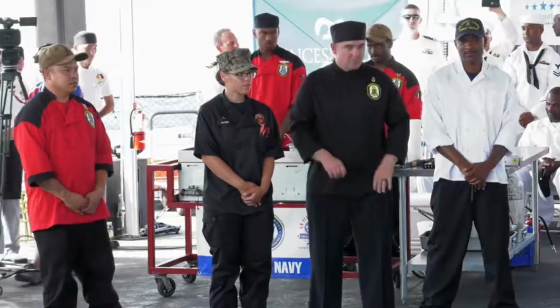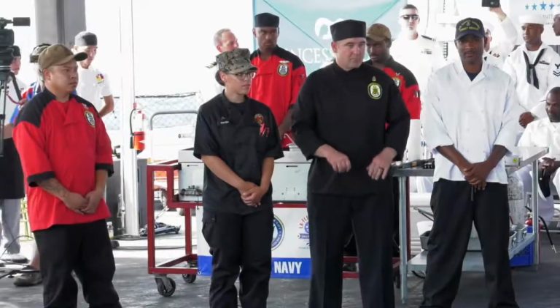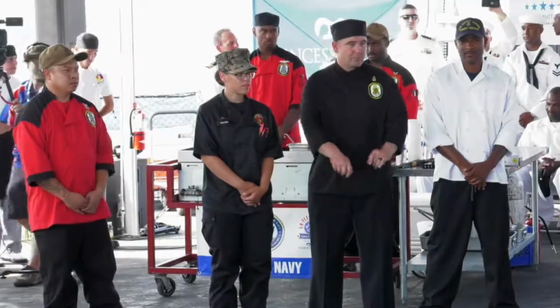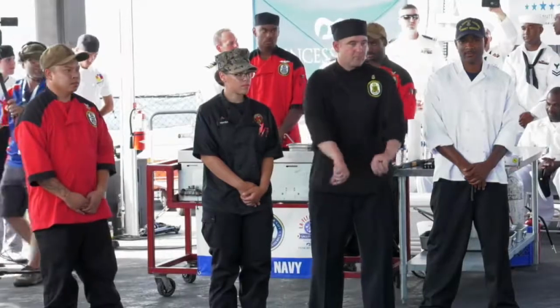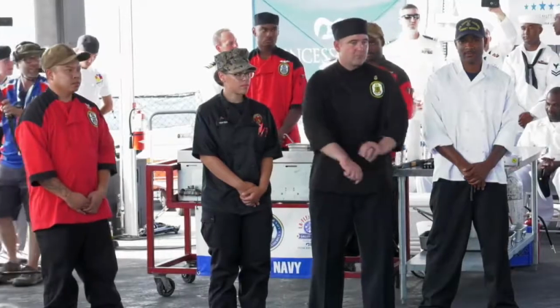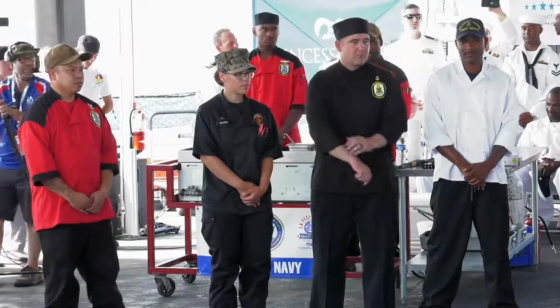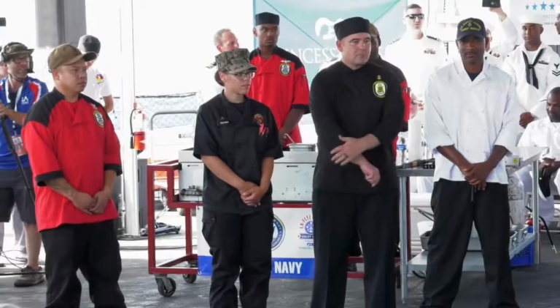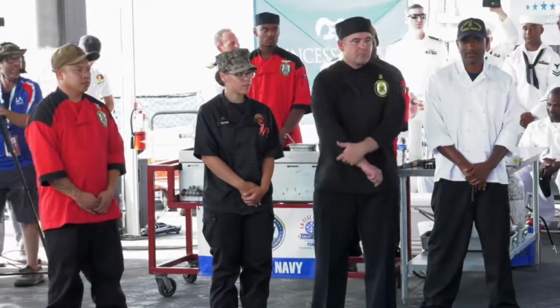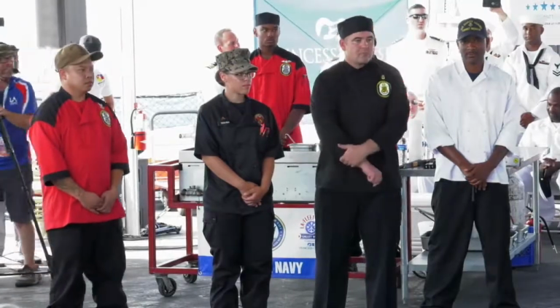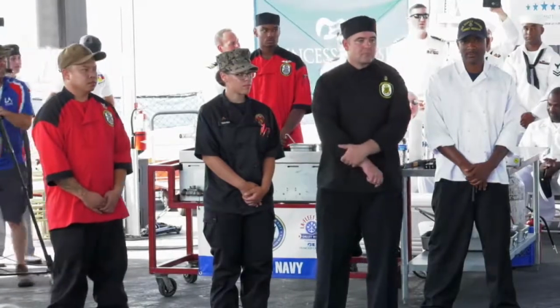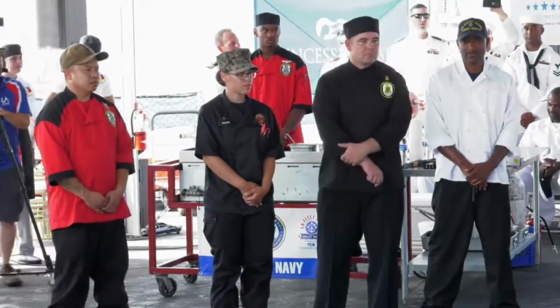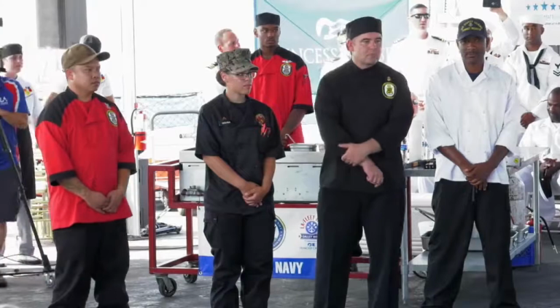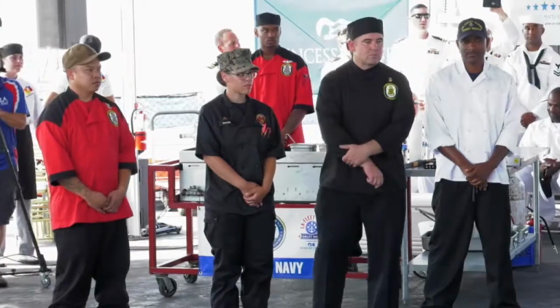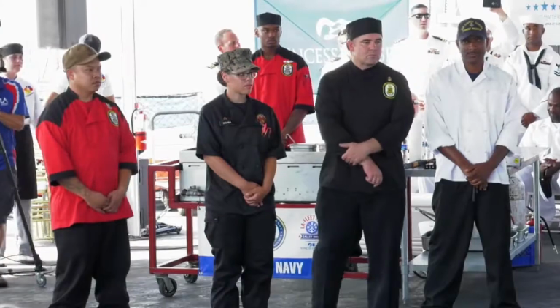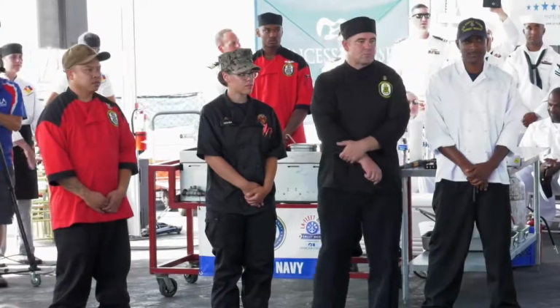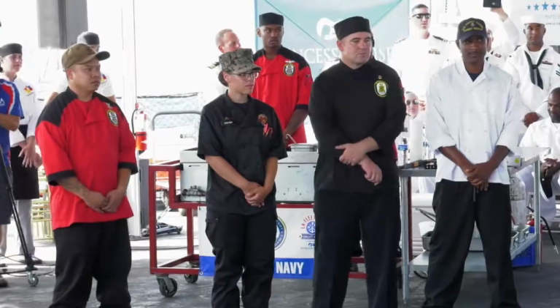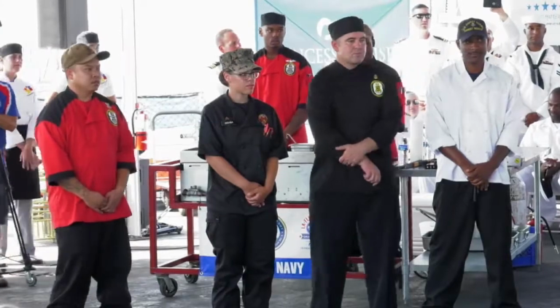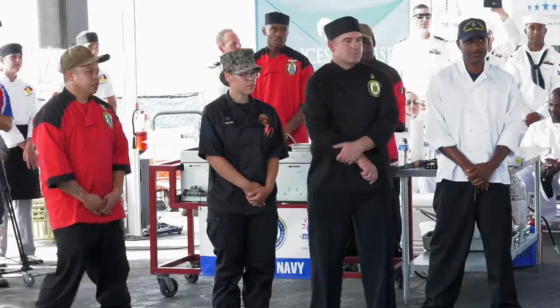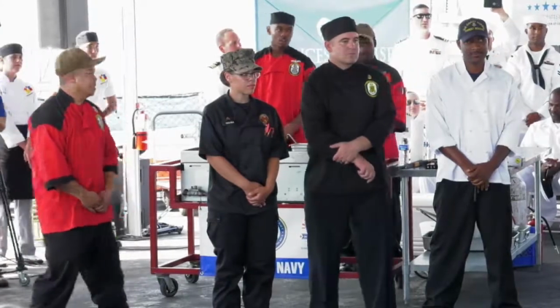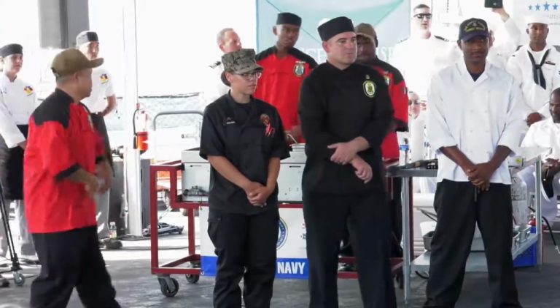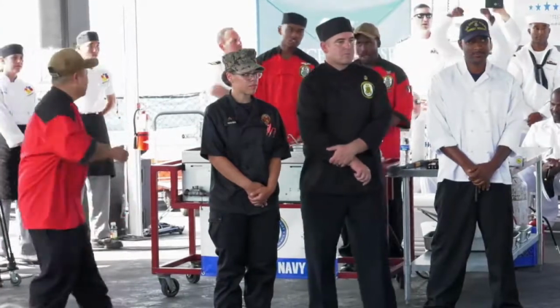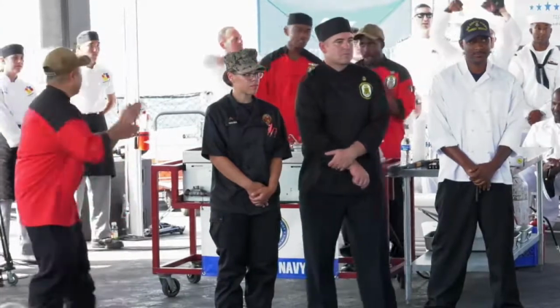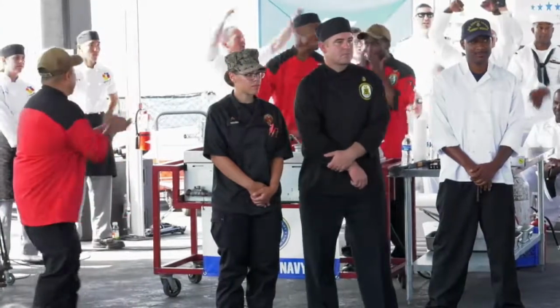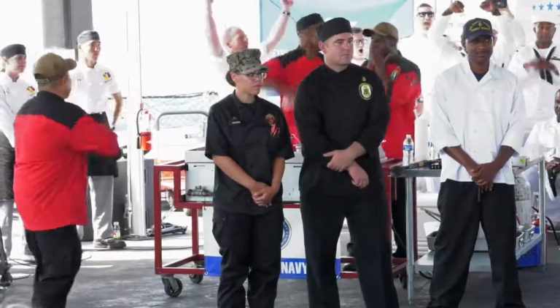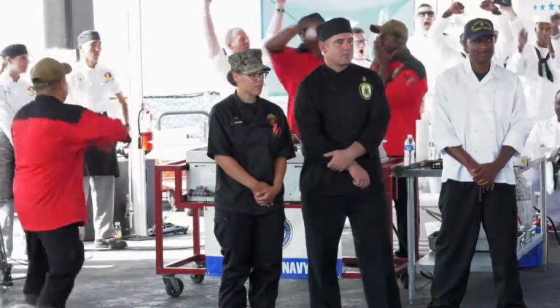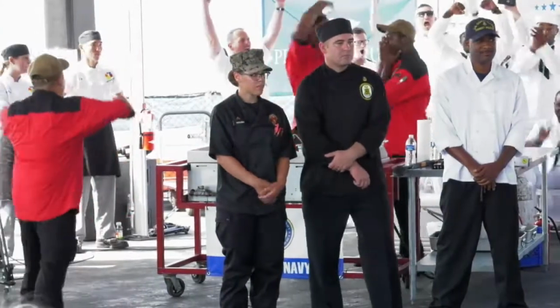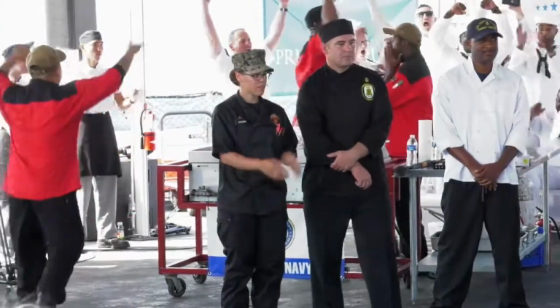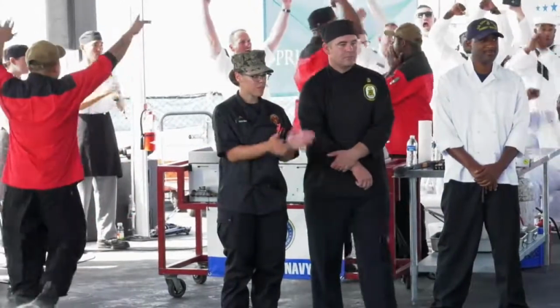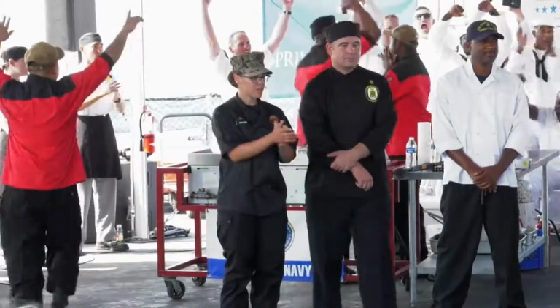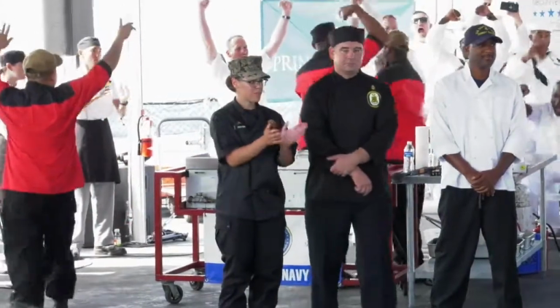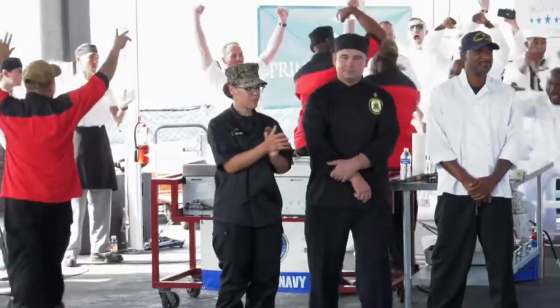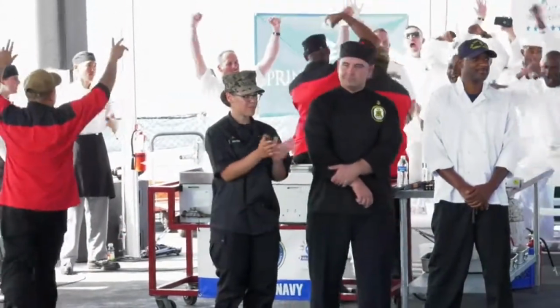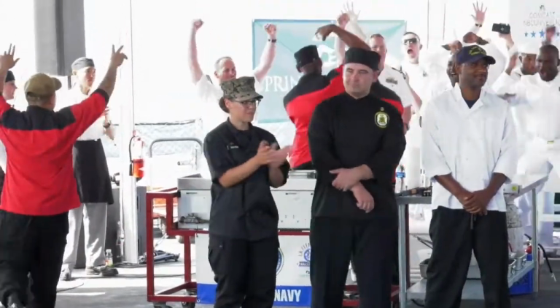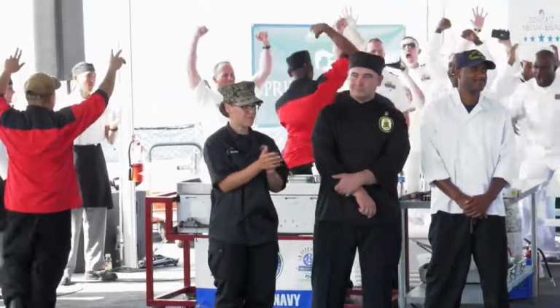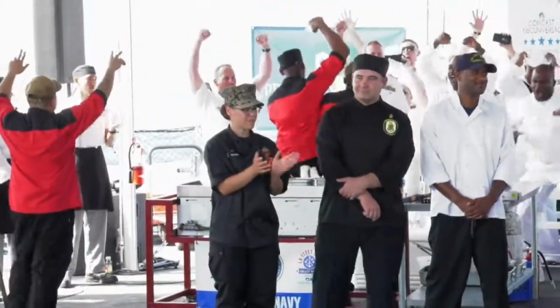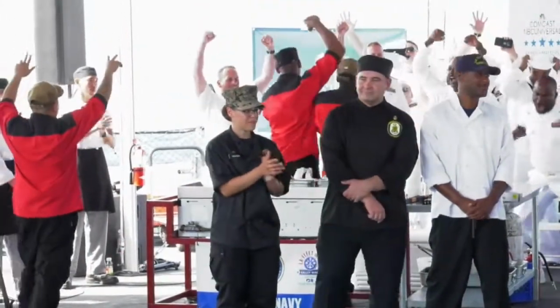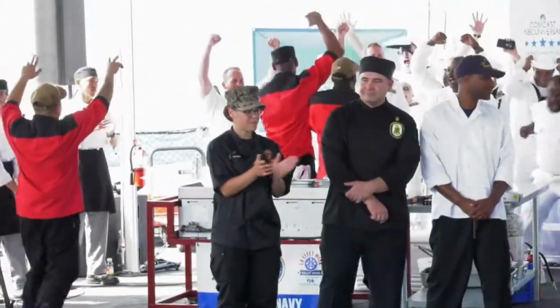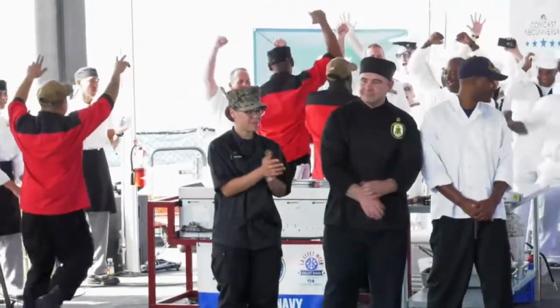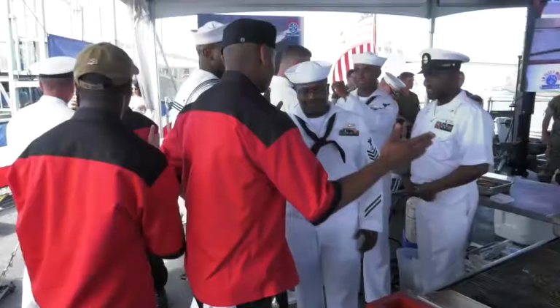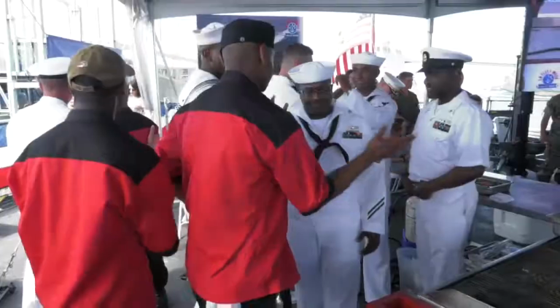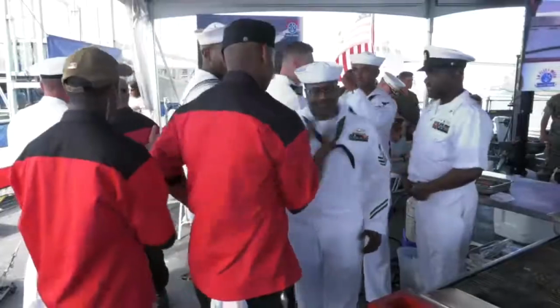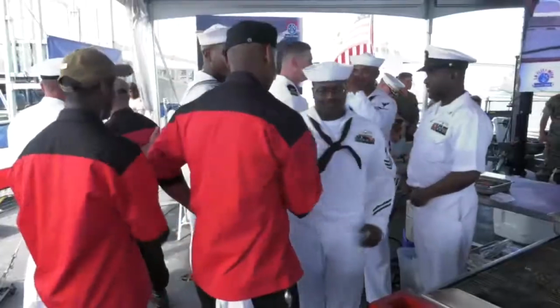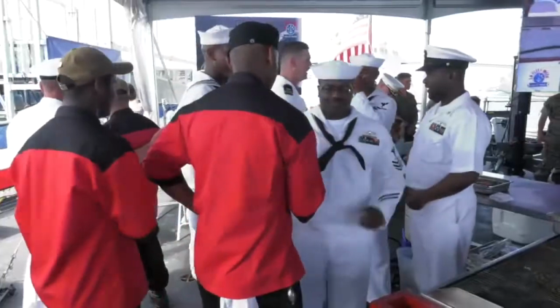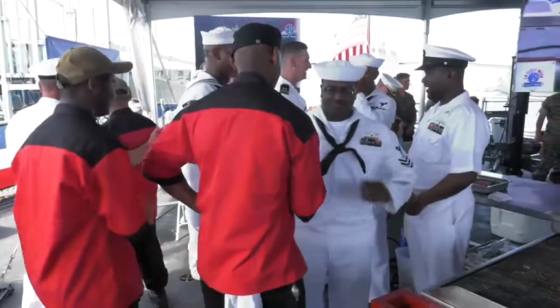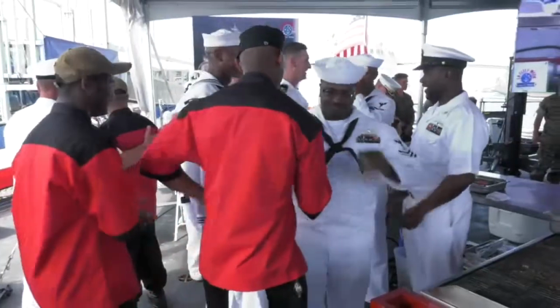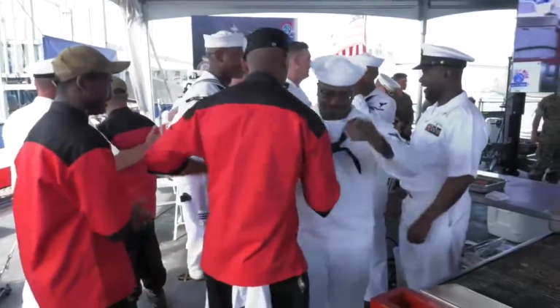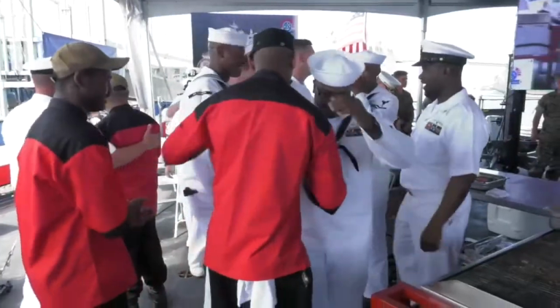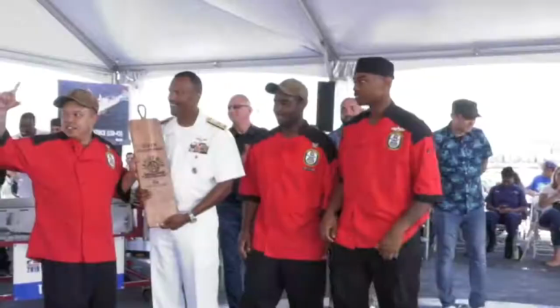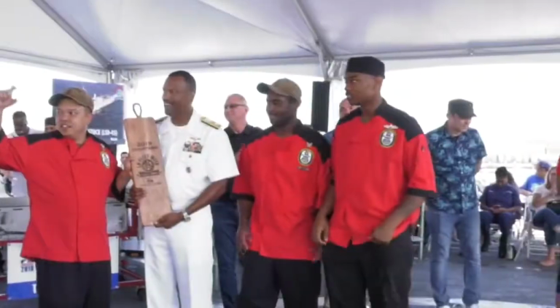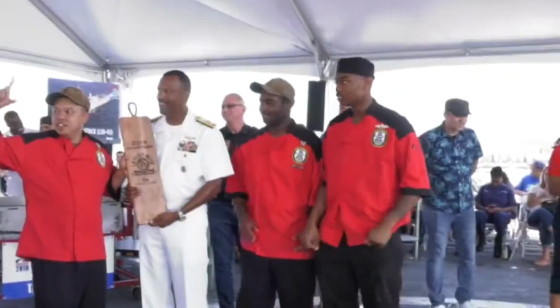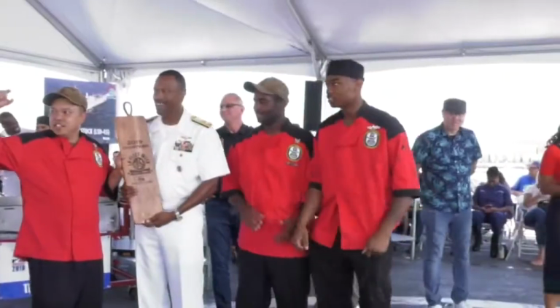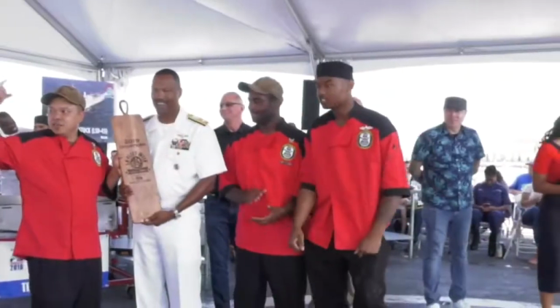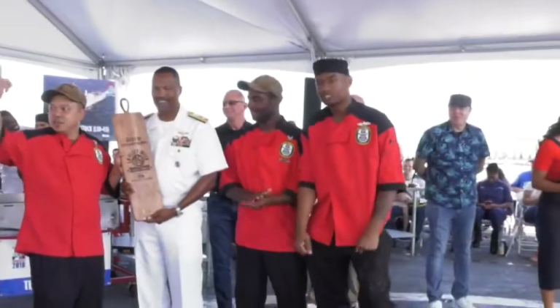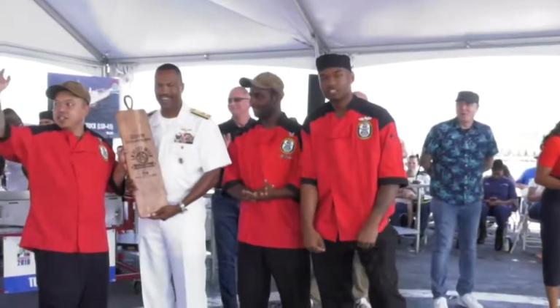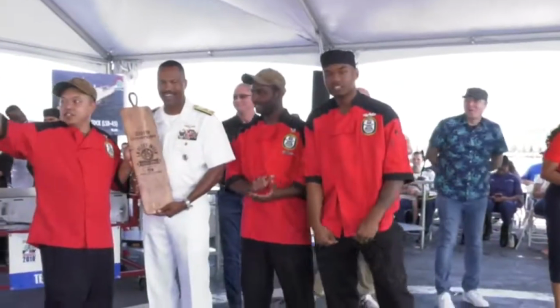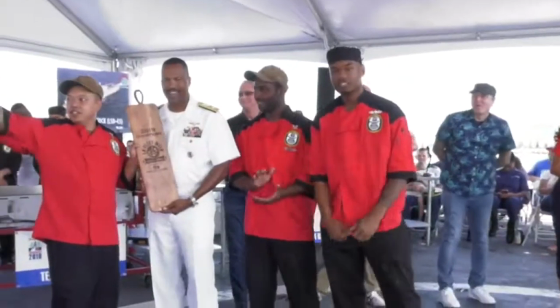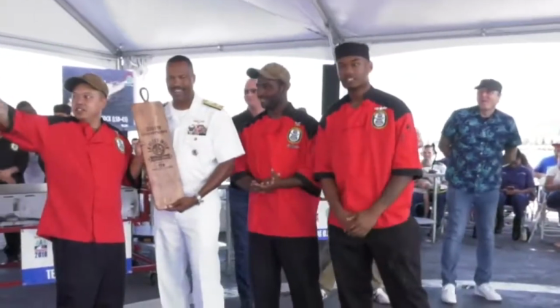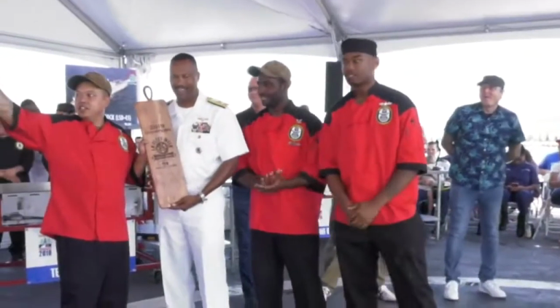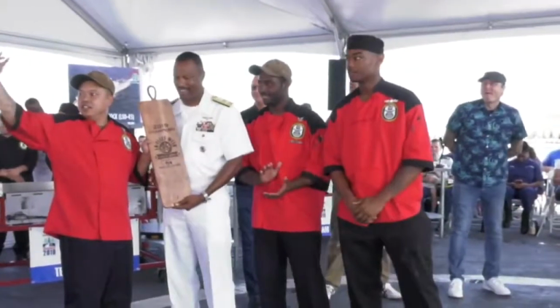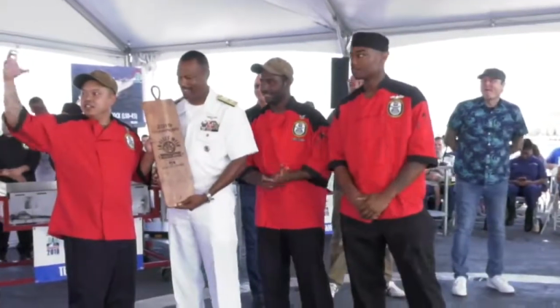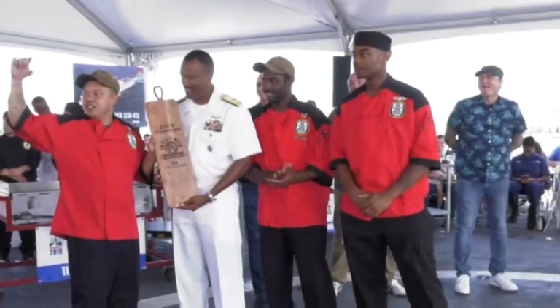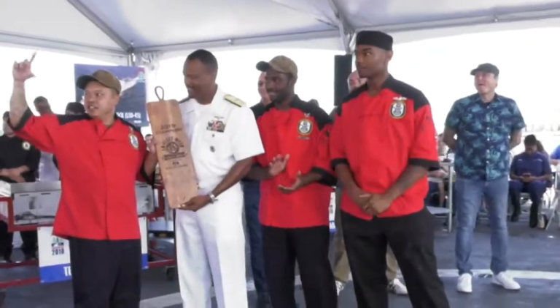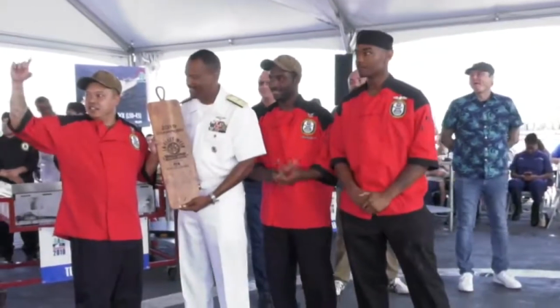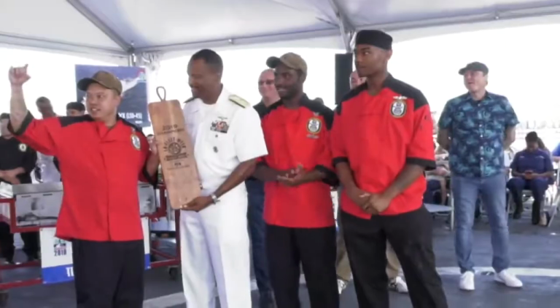Today's winner is USS Comstock. Team Comstock!